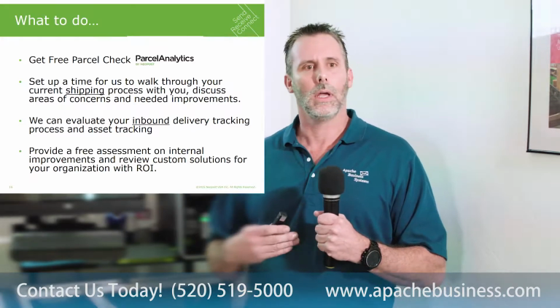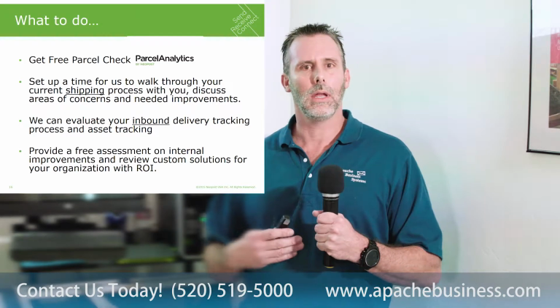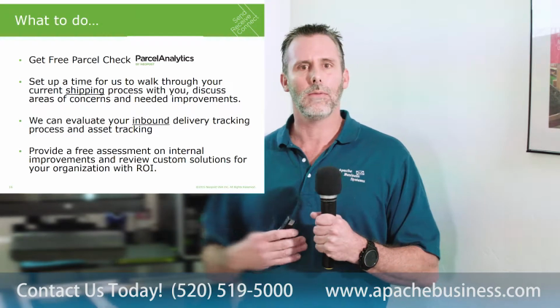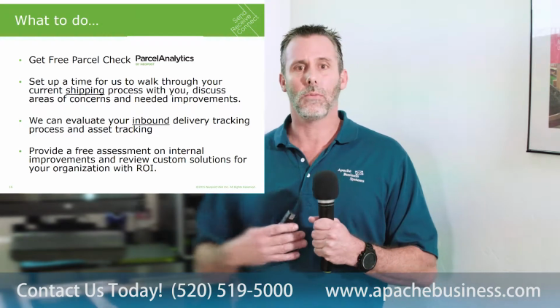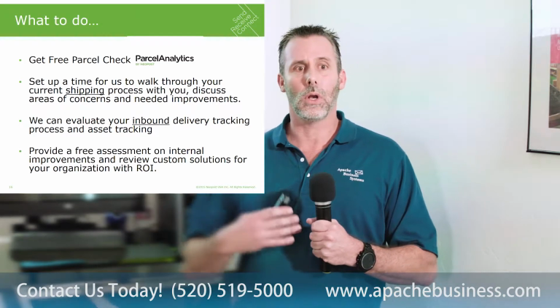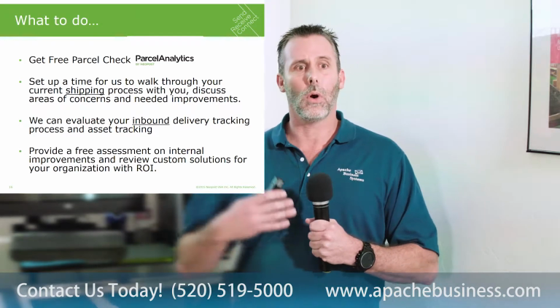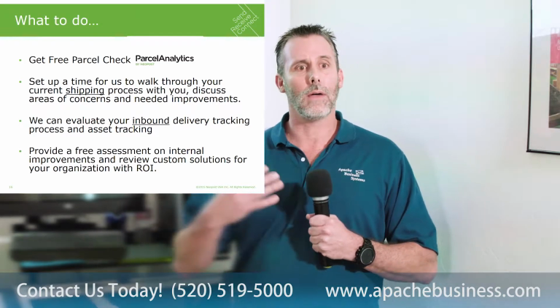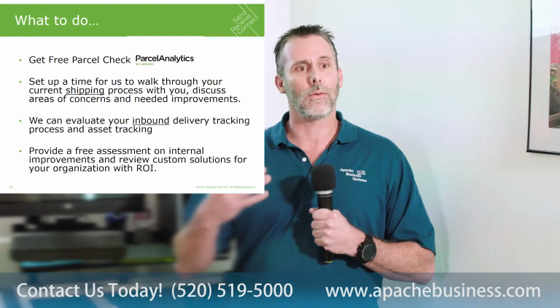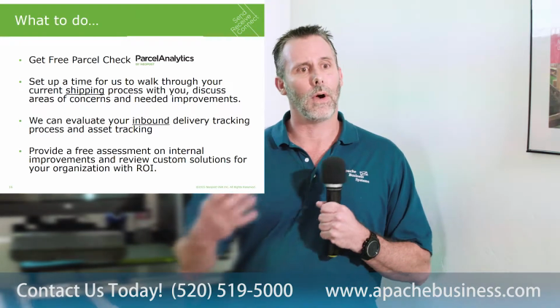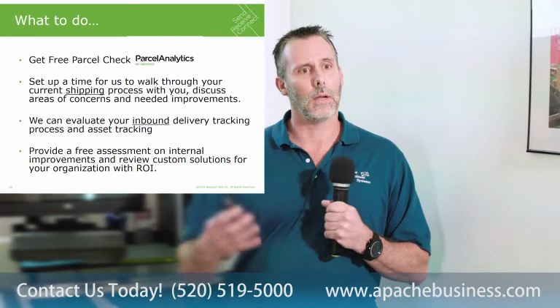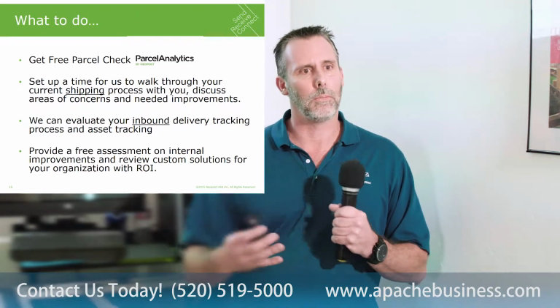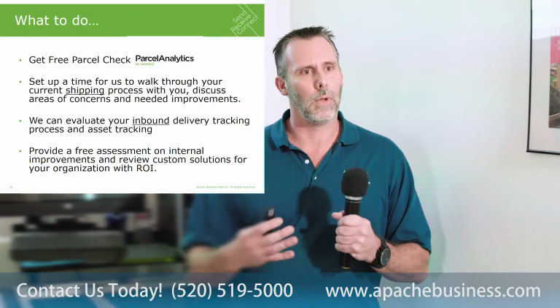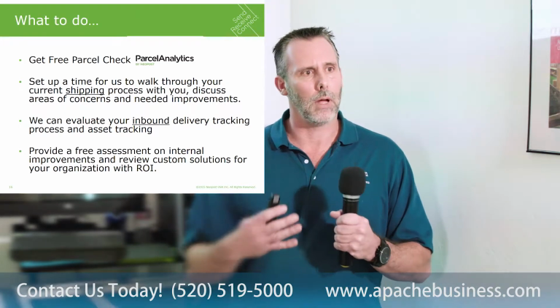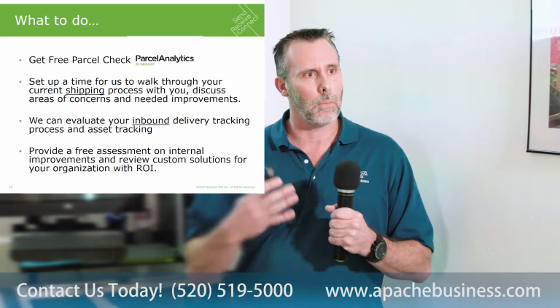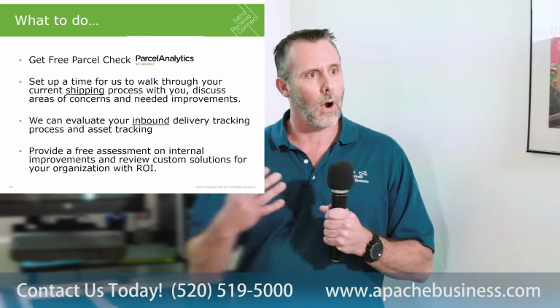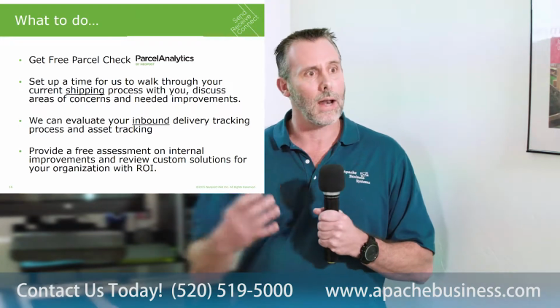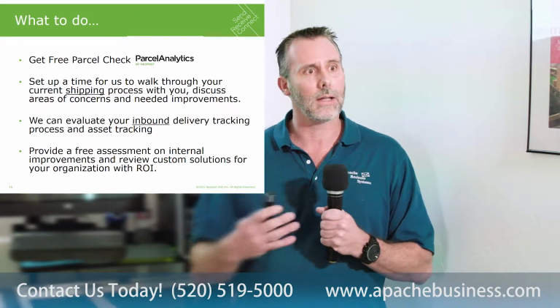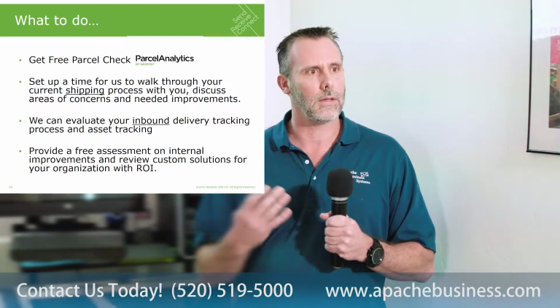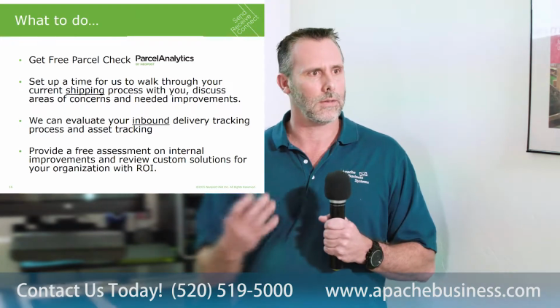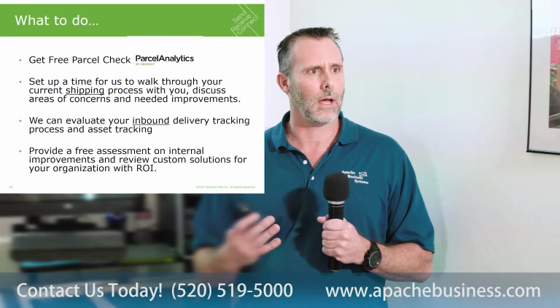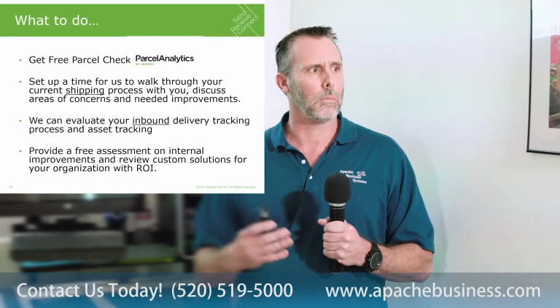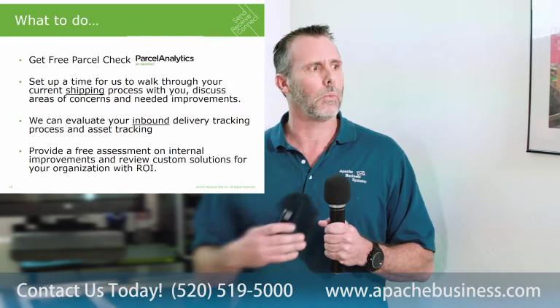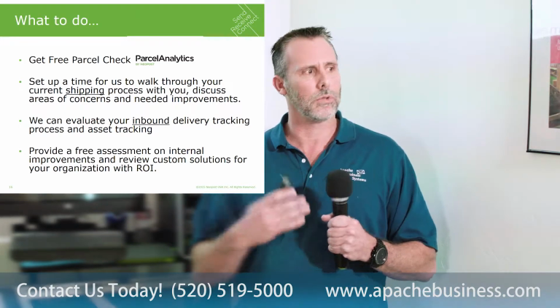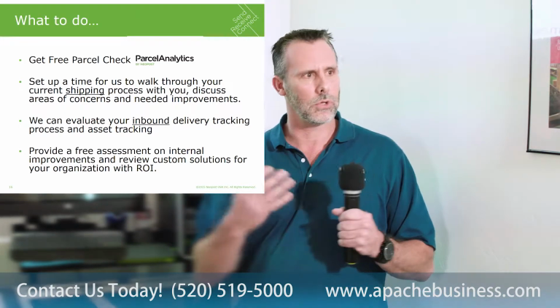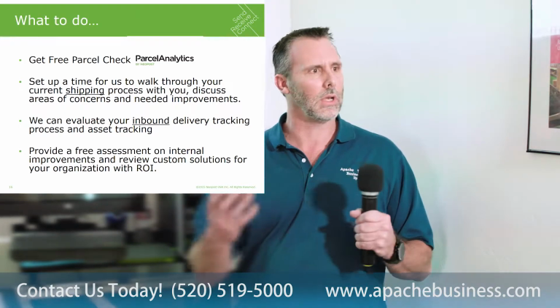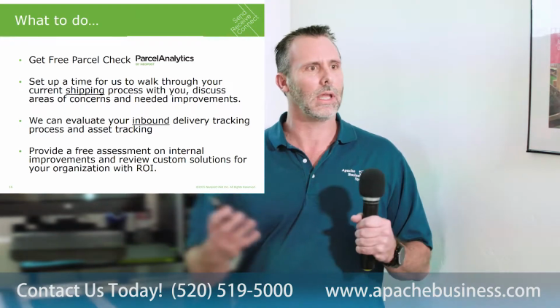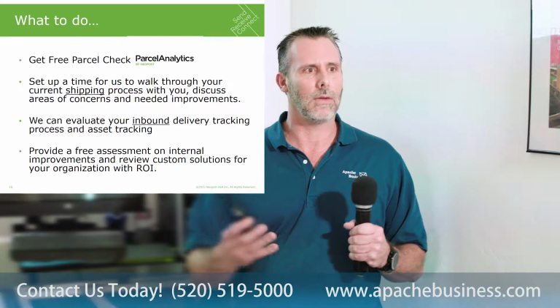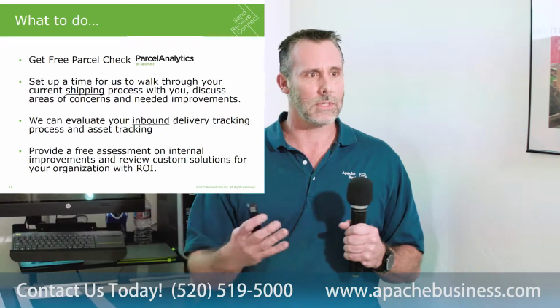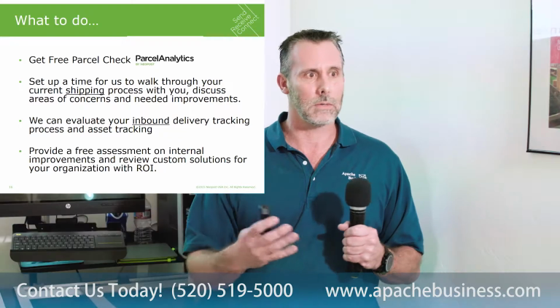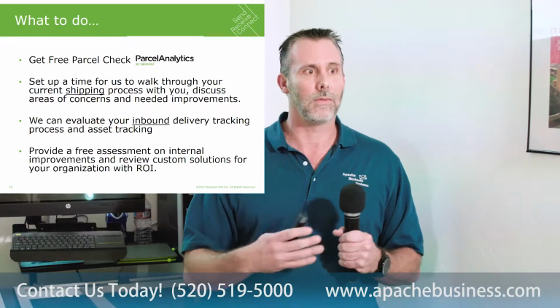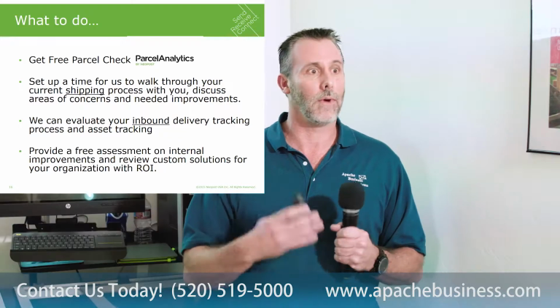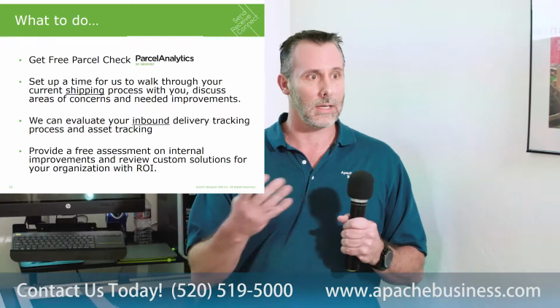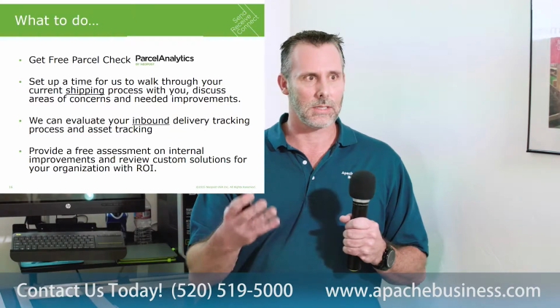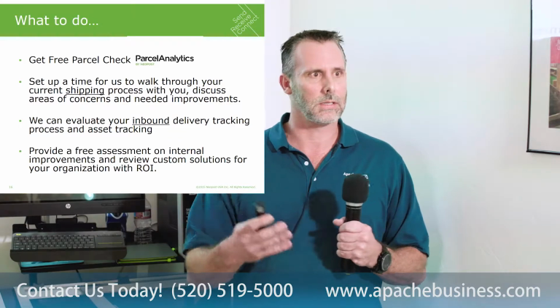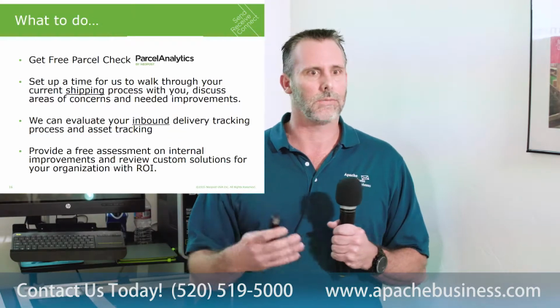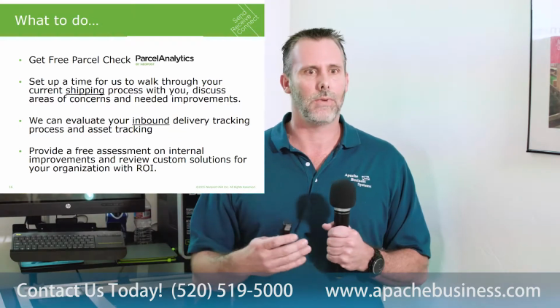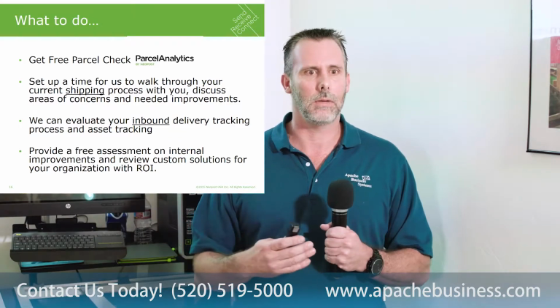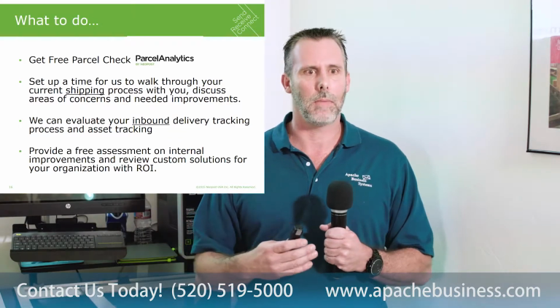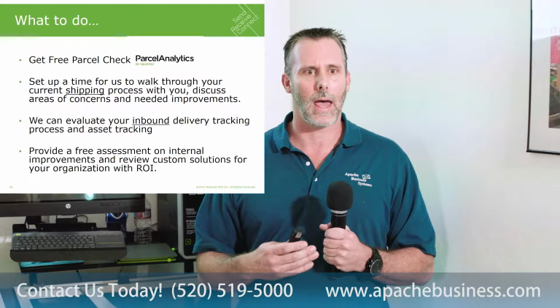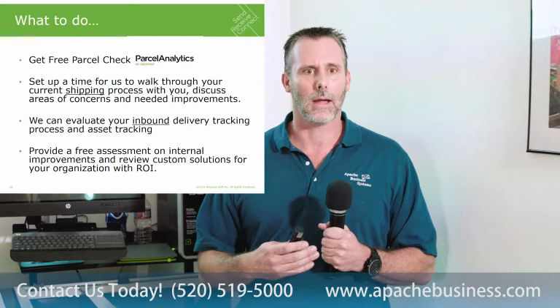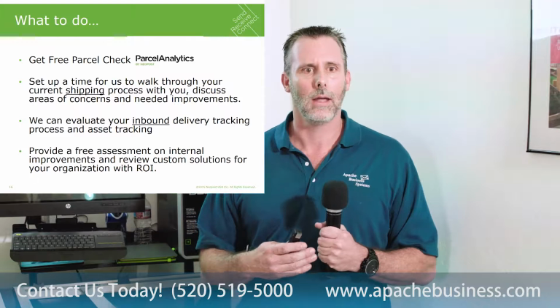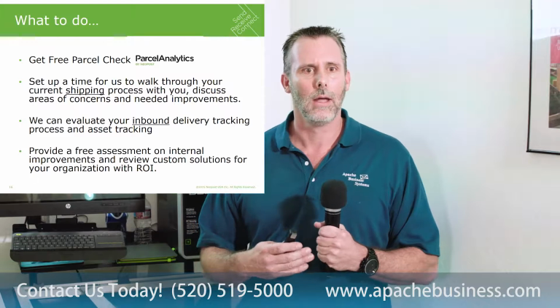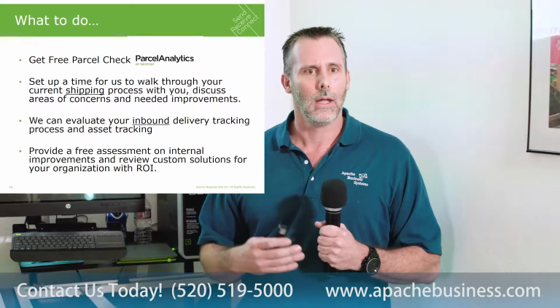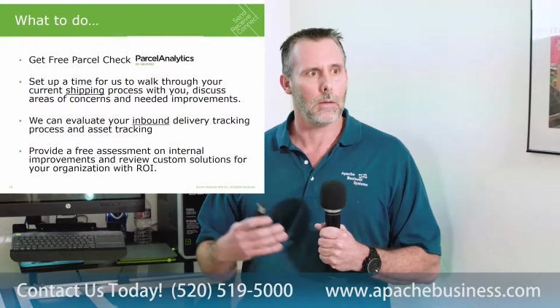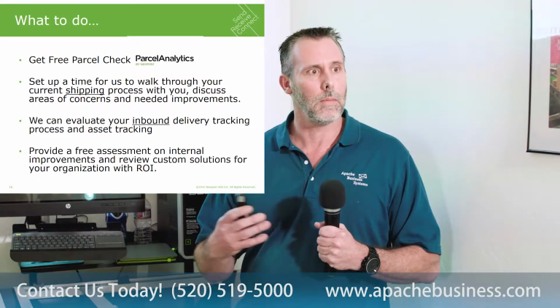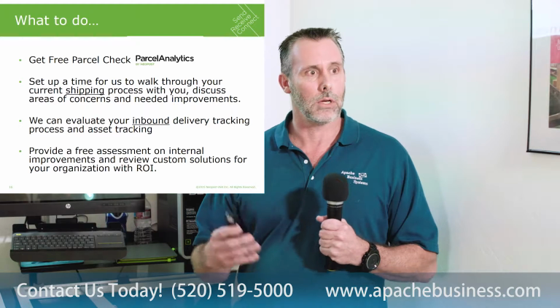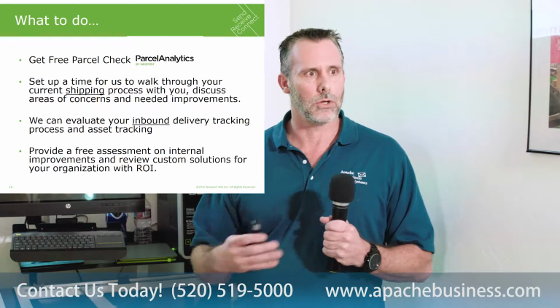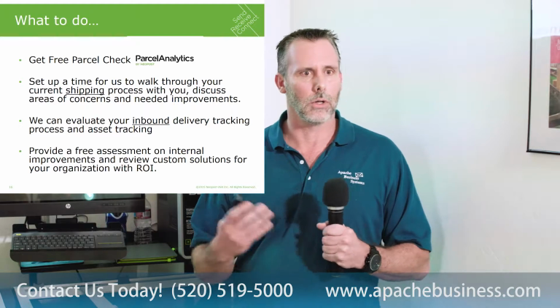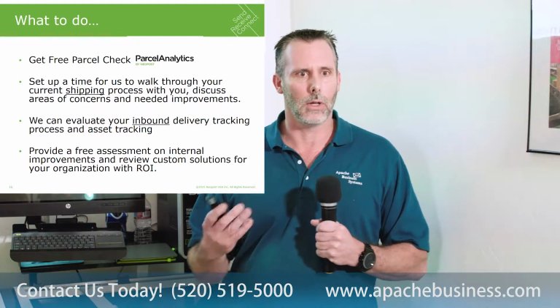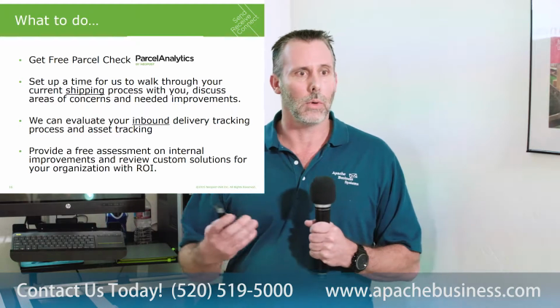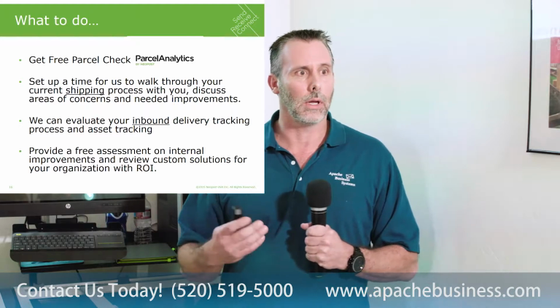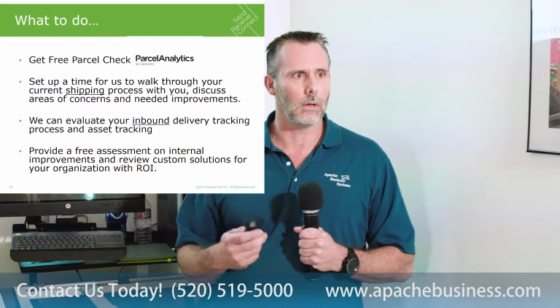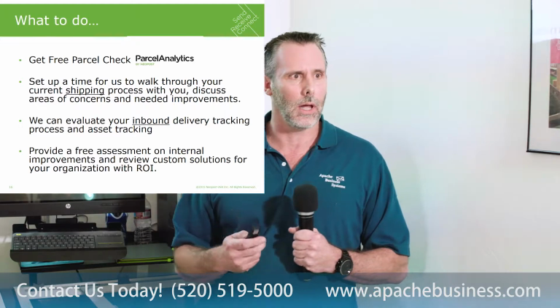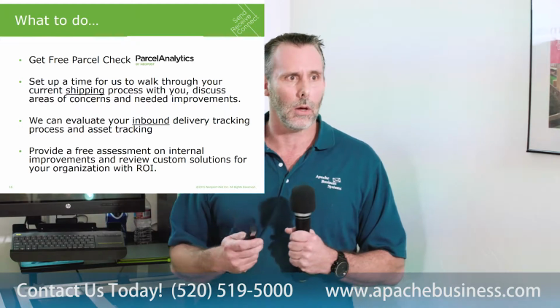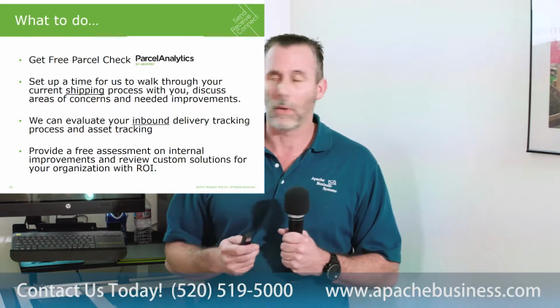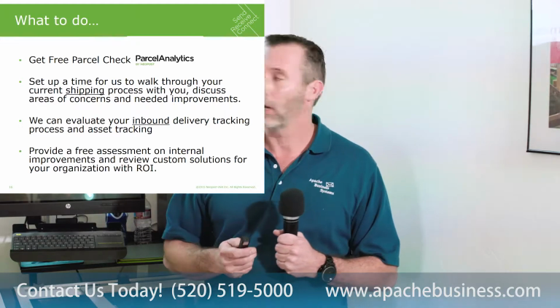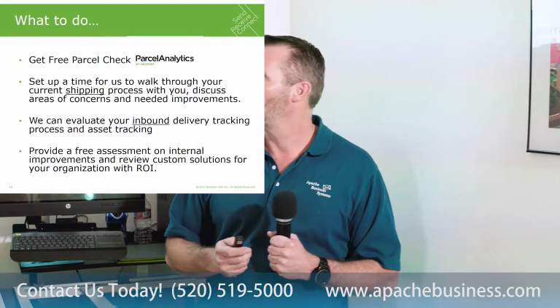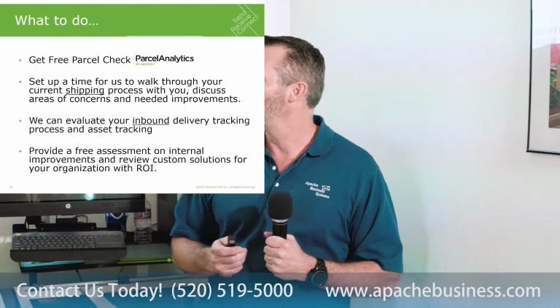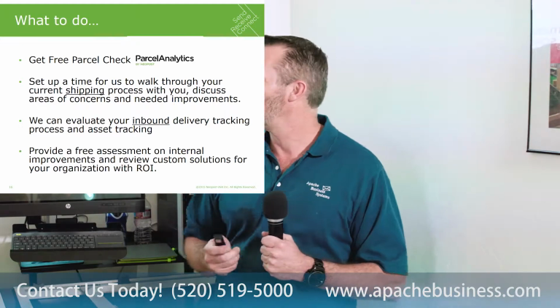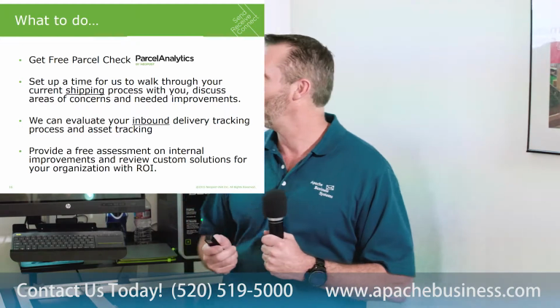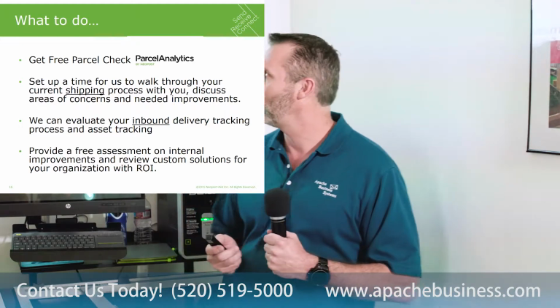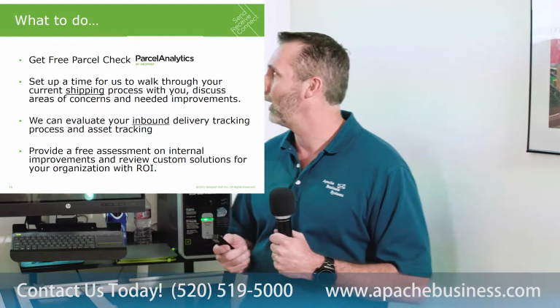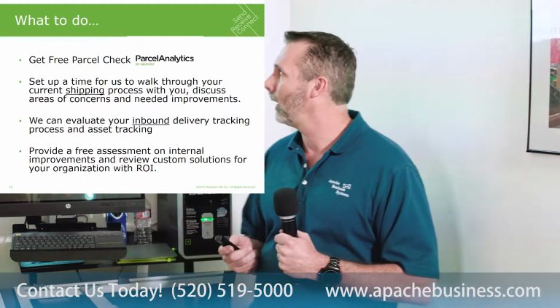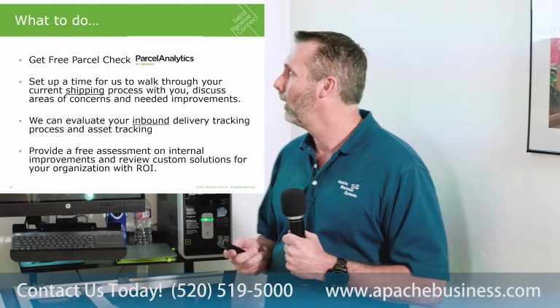And even if we don't have the right product to help, we'll certainly give you some advice and feedback and make sure that we can help any way we can.